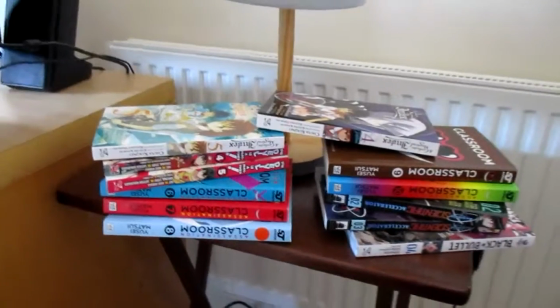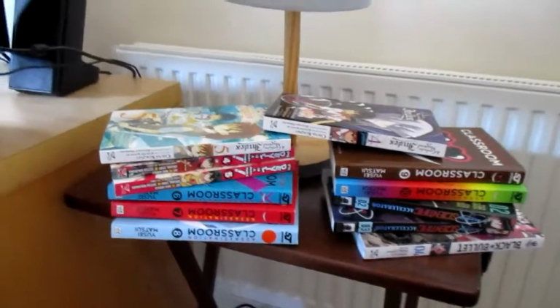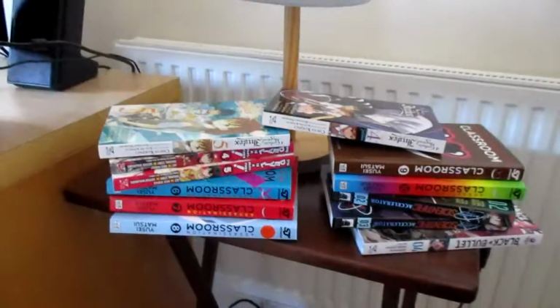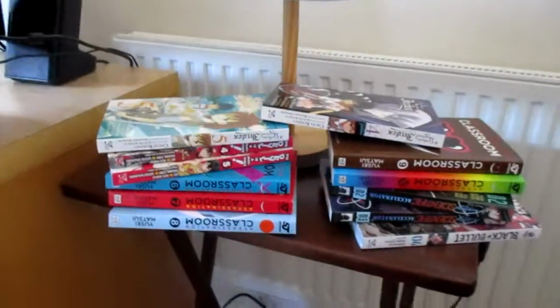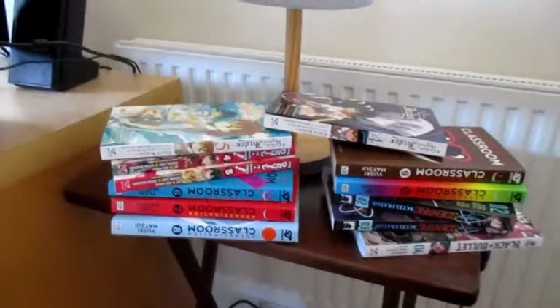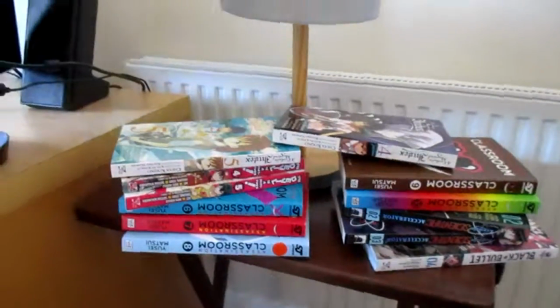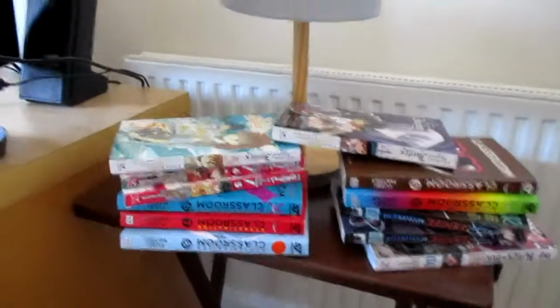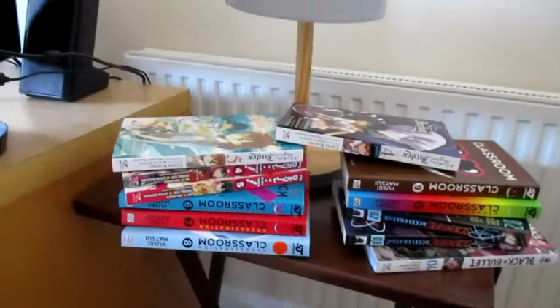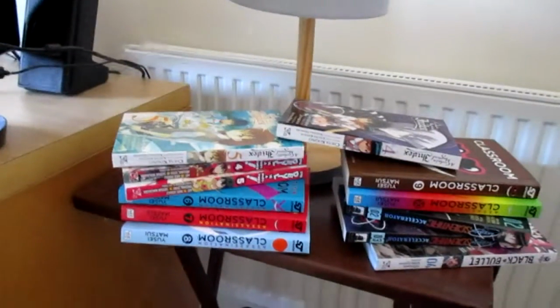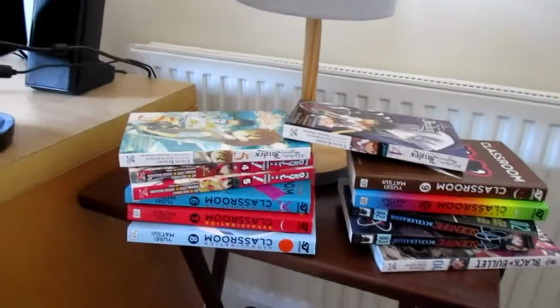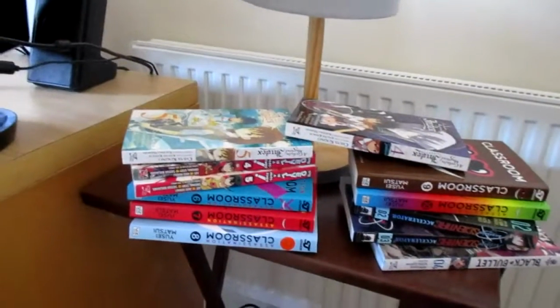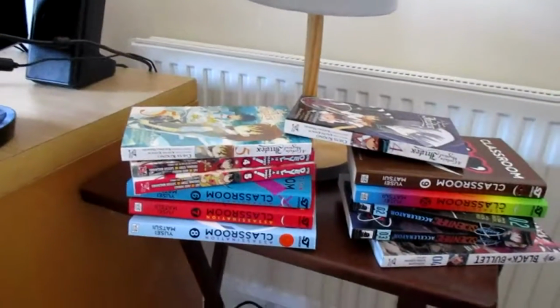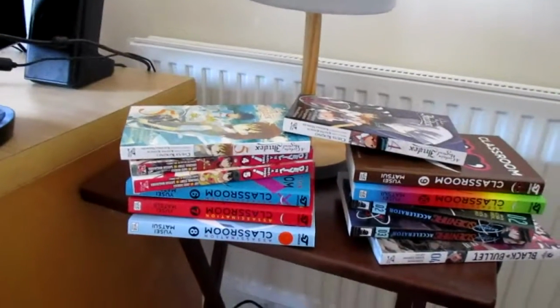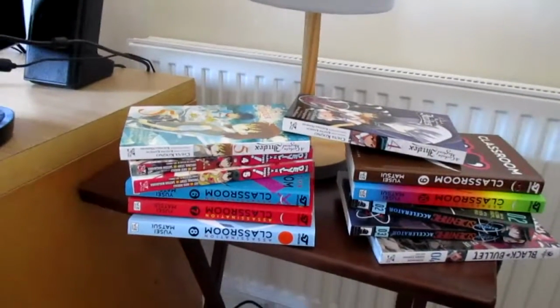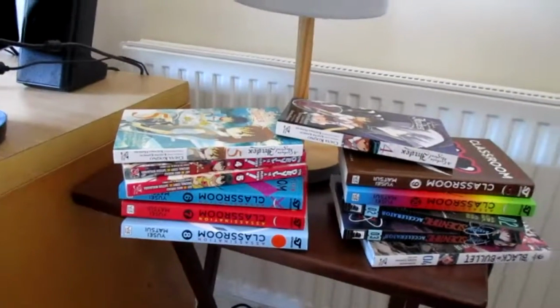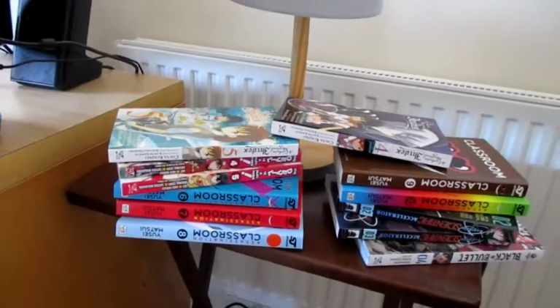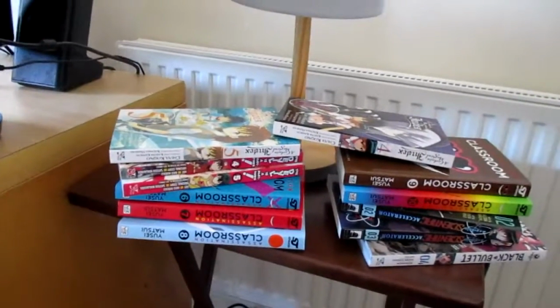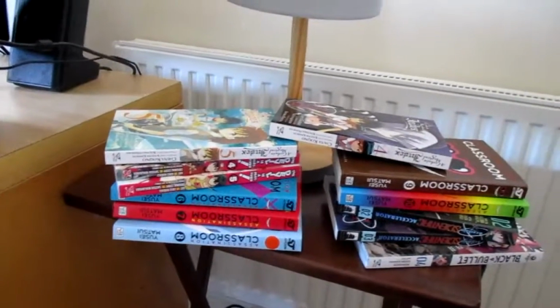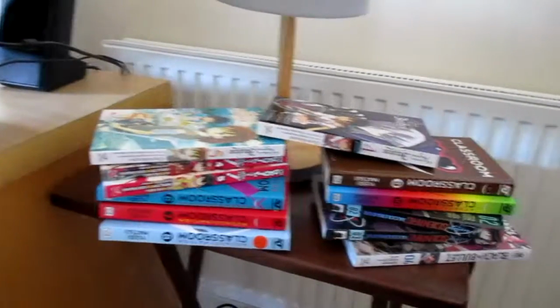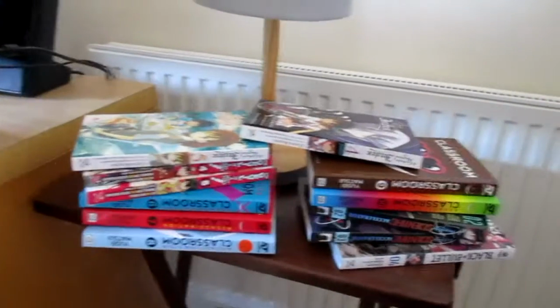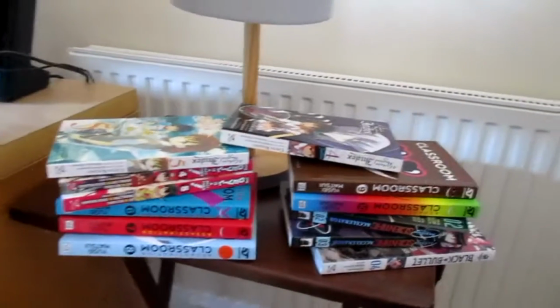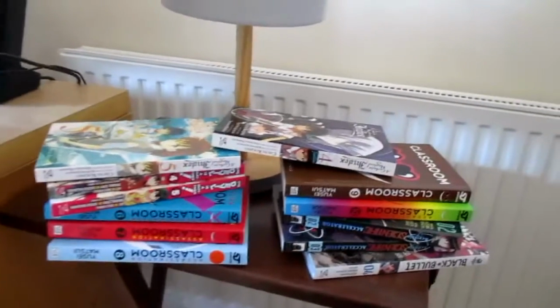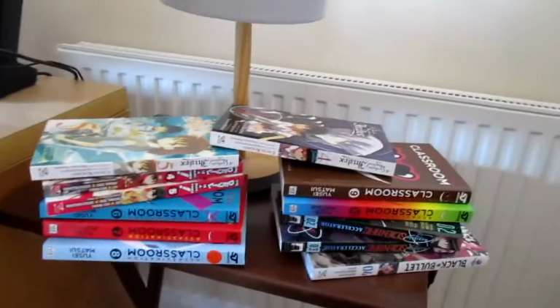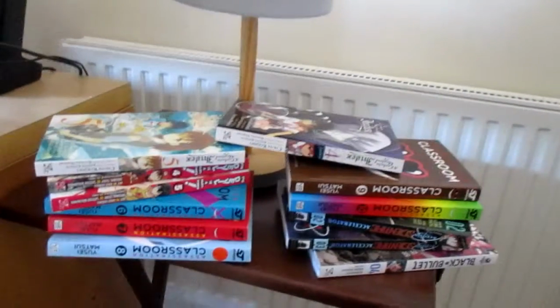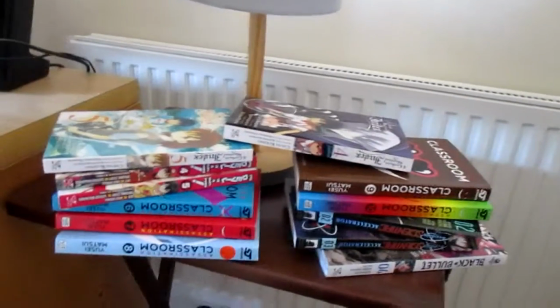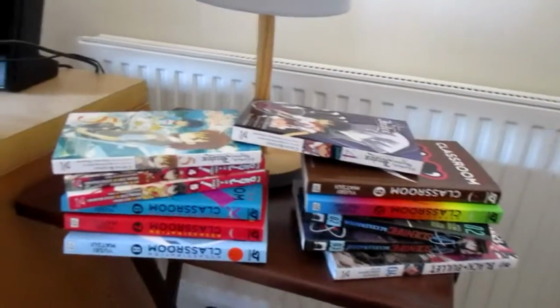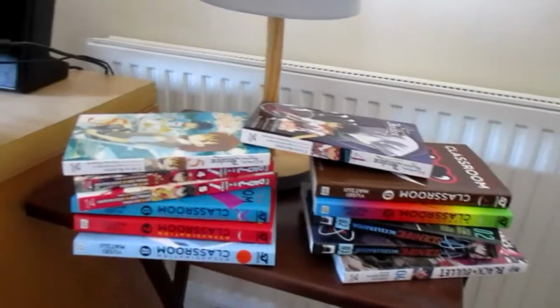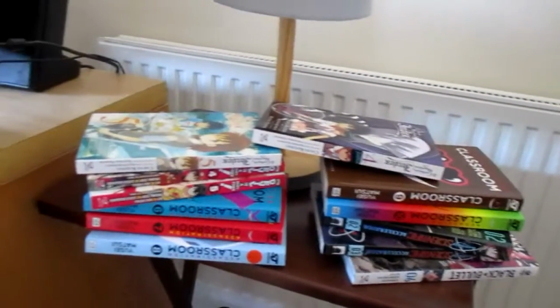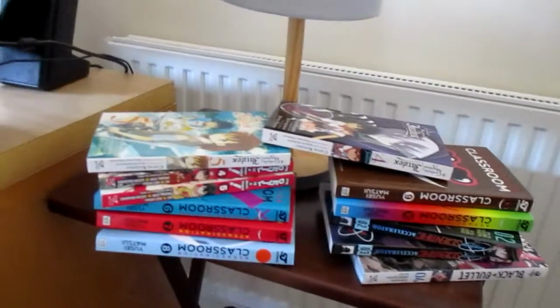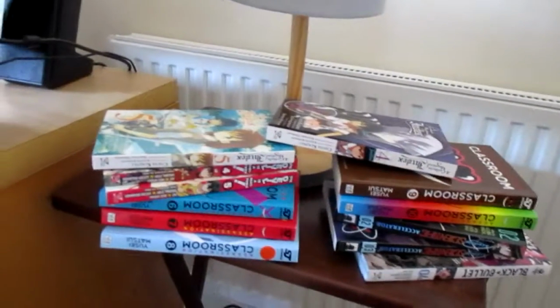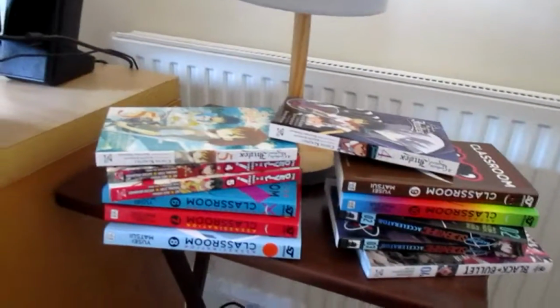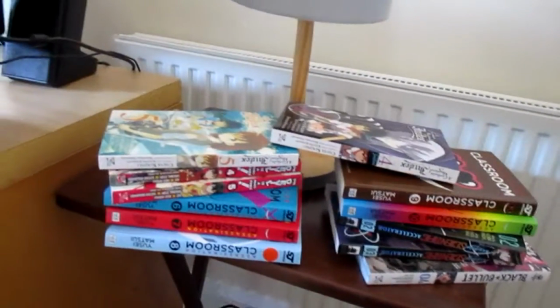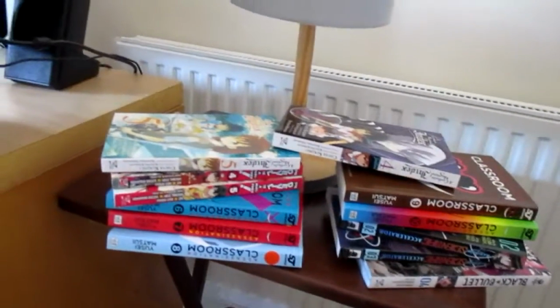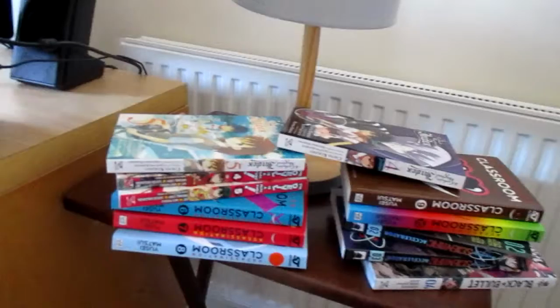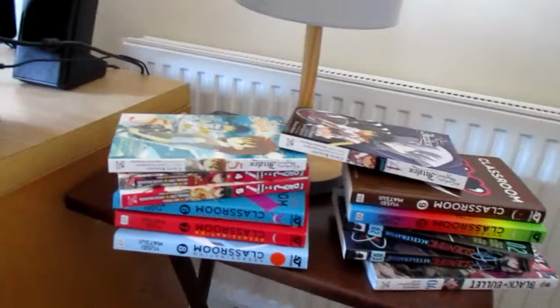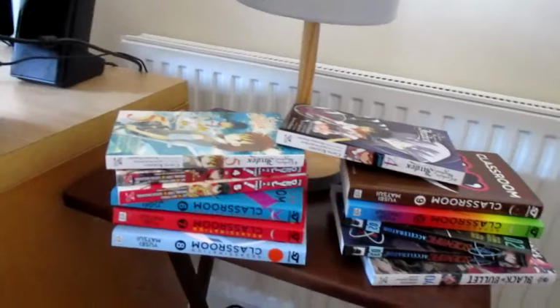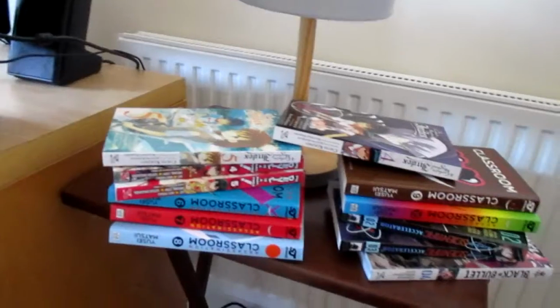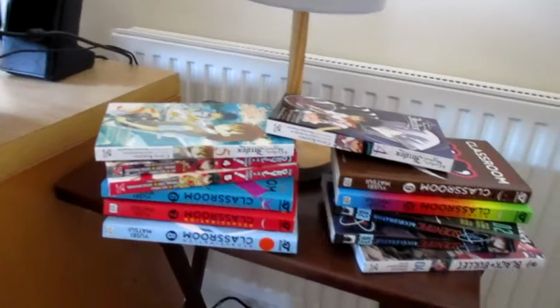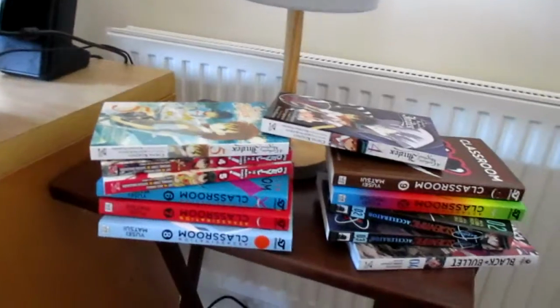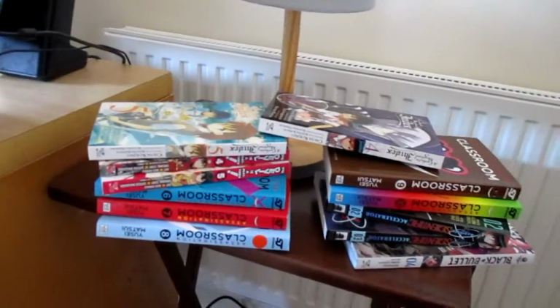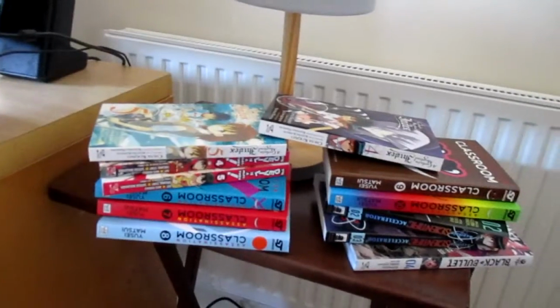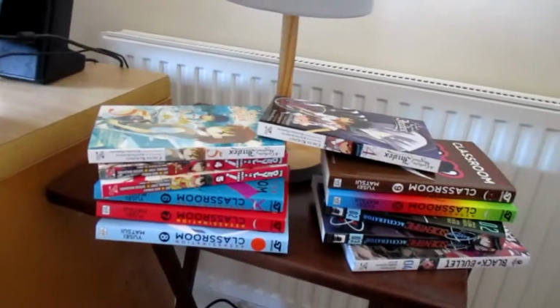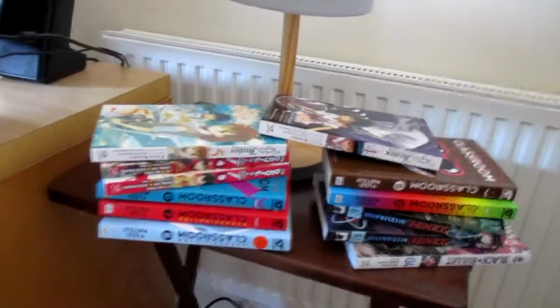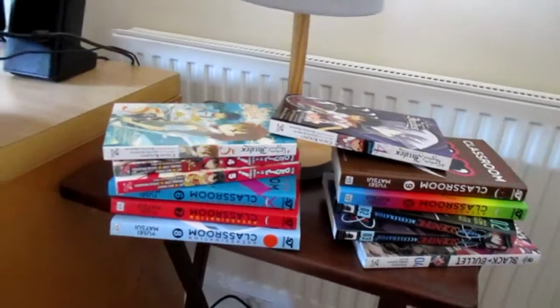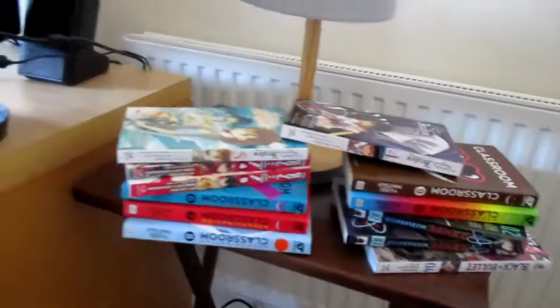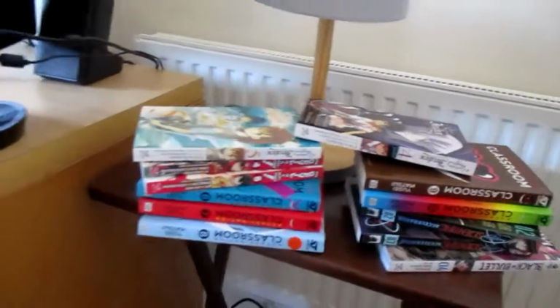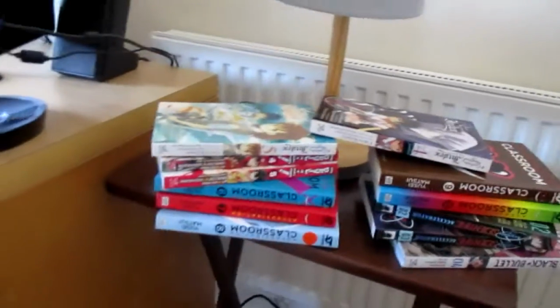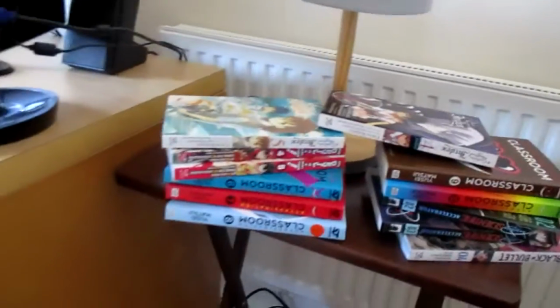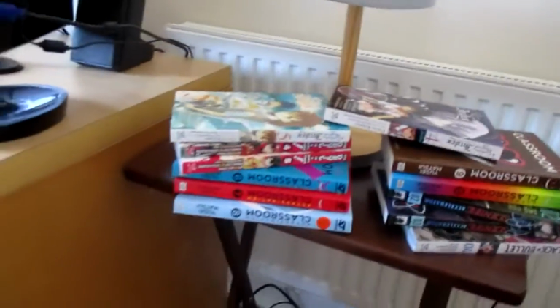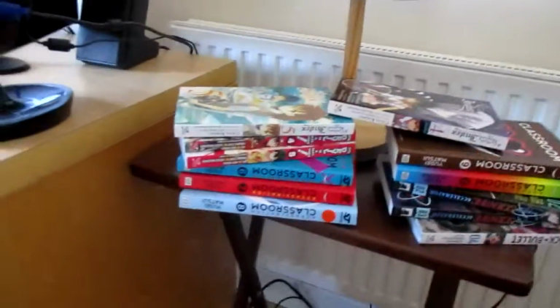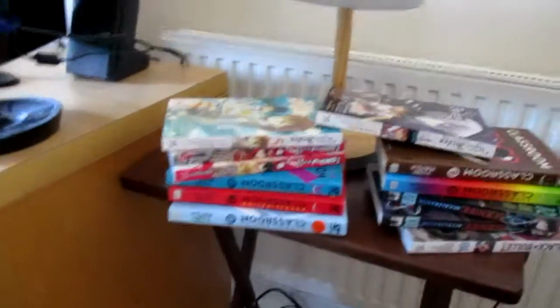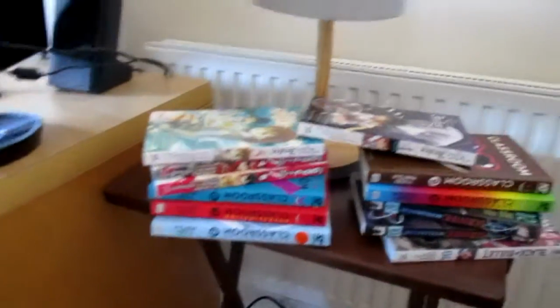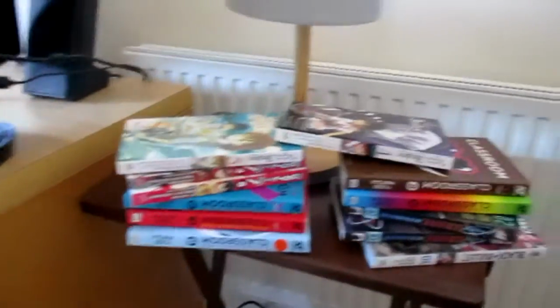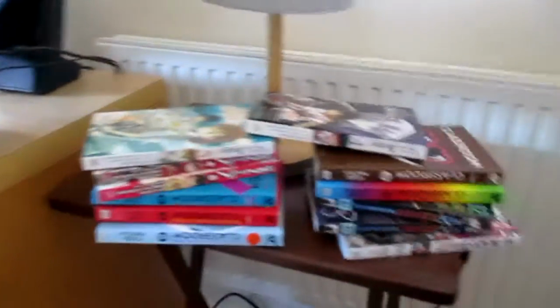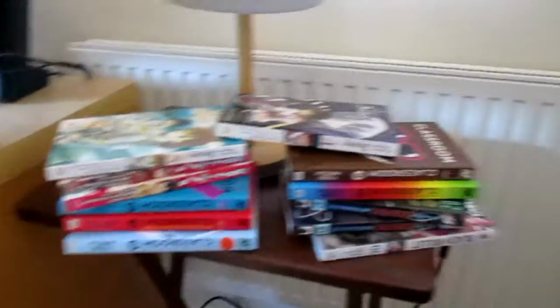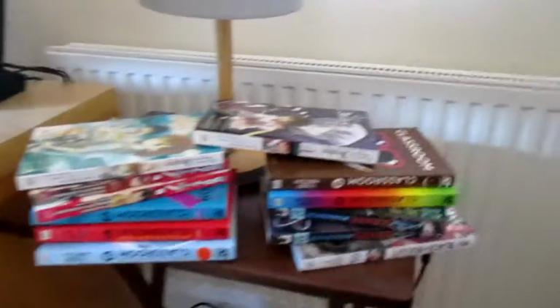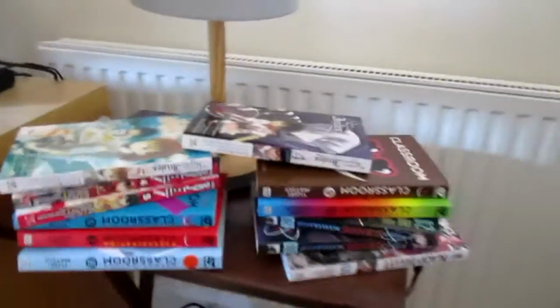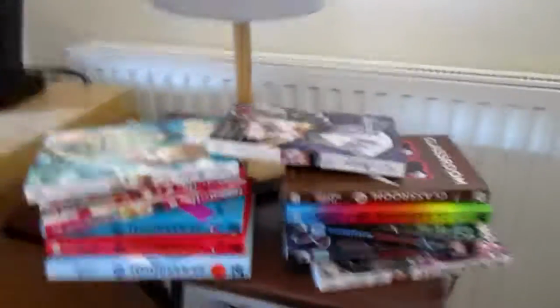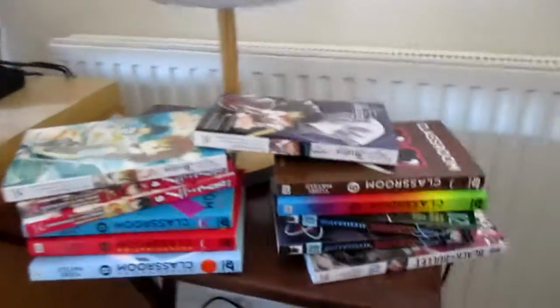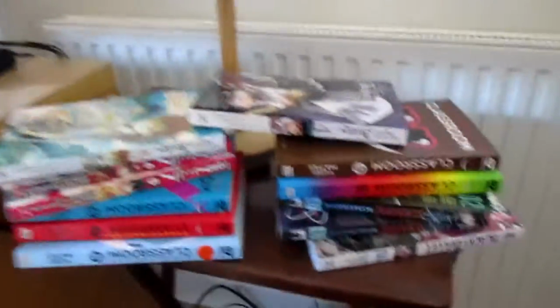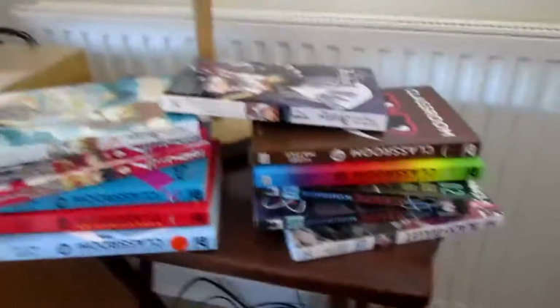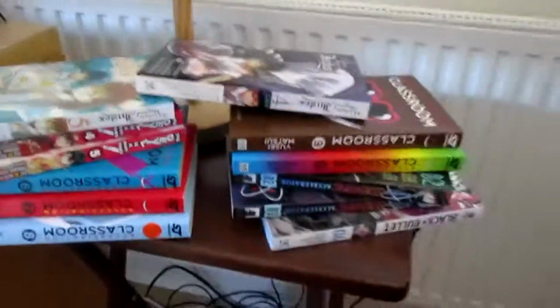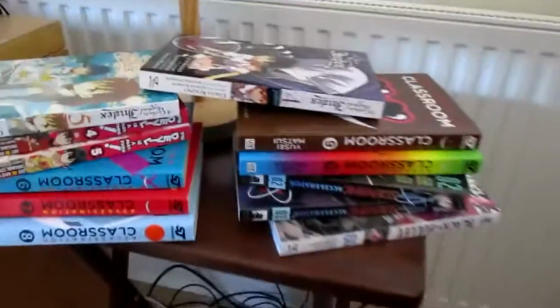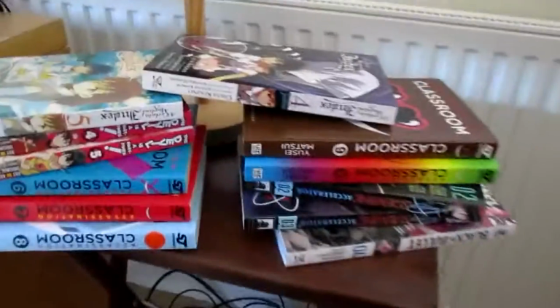Welcome back to UK Manga Review. This is a quick update video just letting you know about some manga which we'll be reviewing shortly in the next coming weeks.